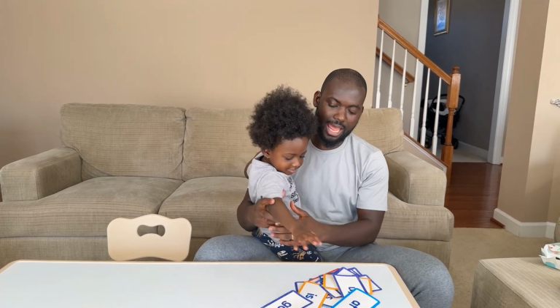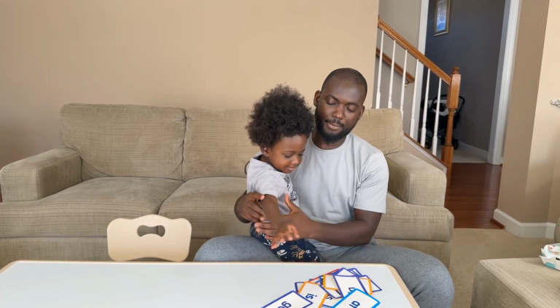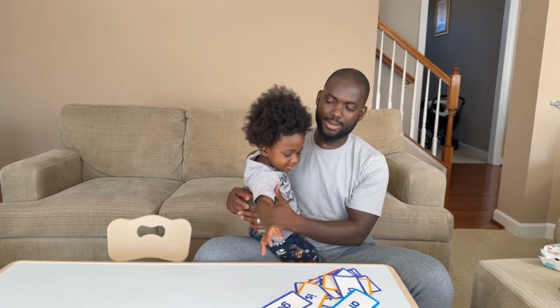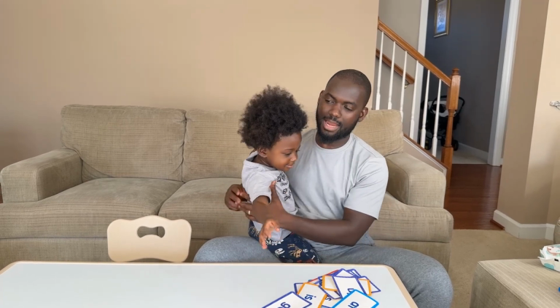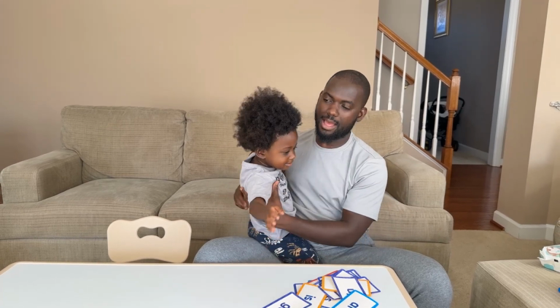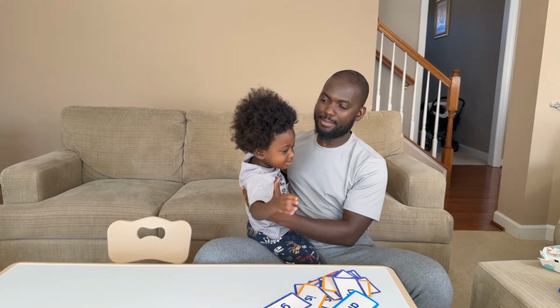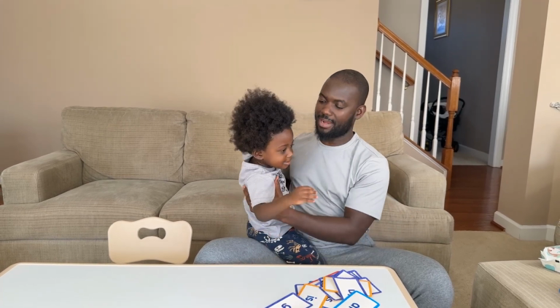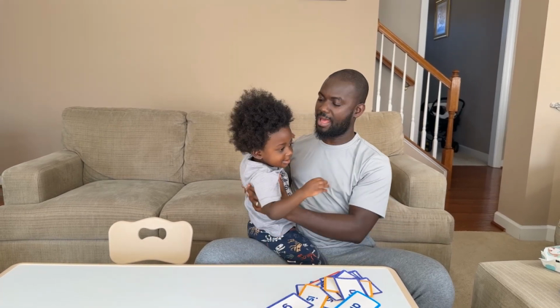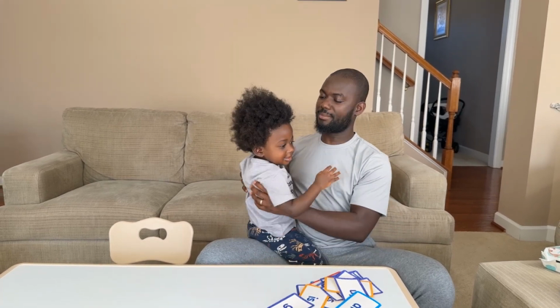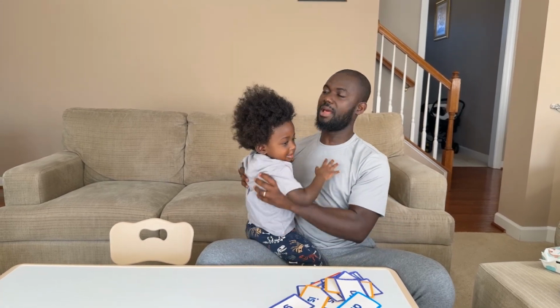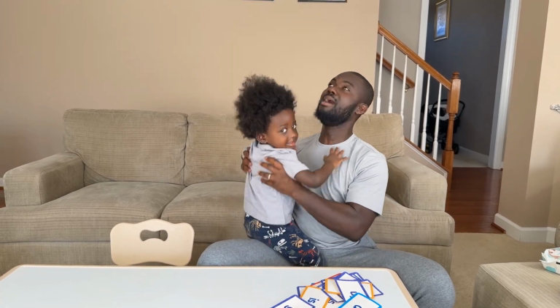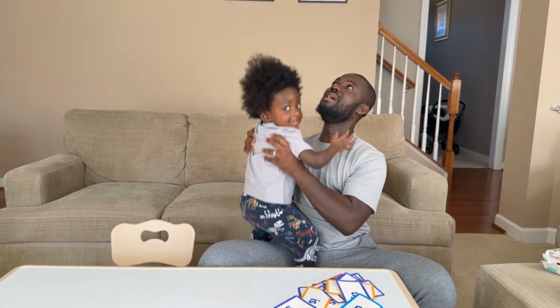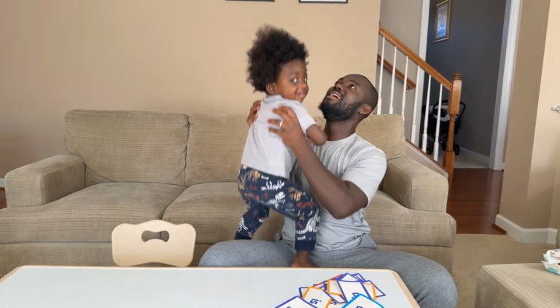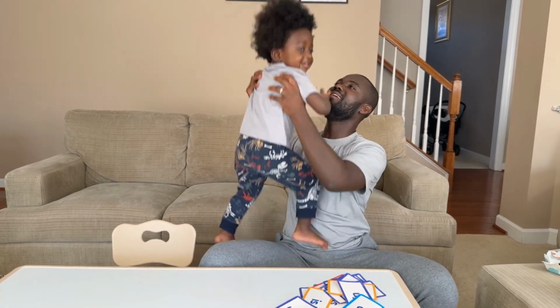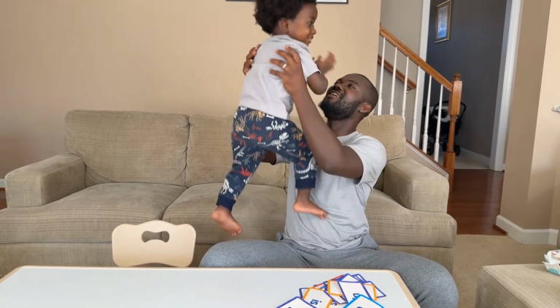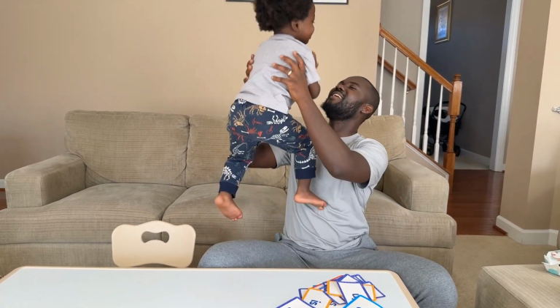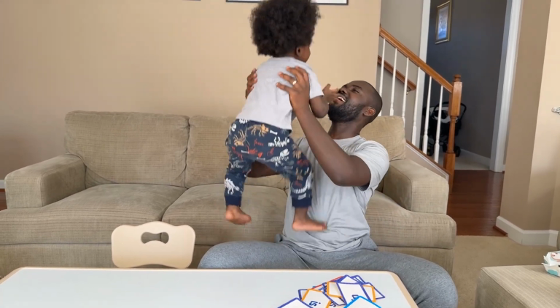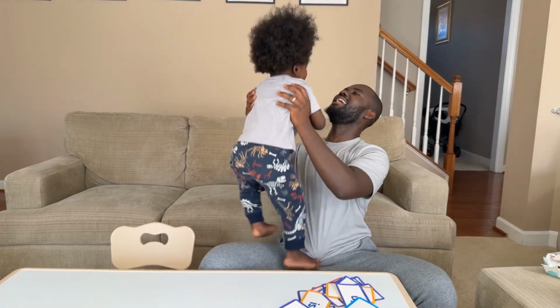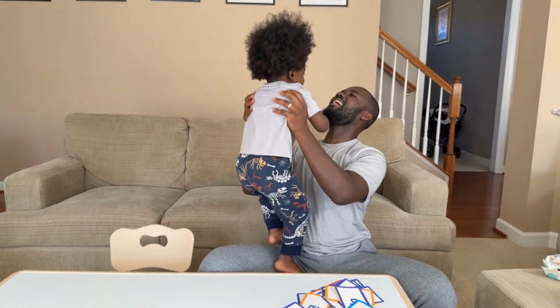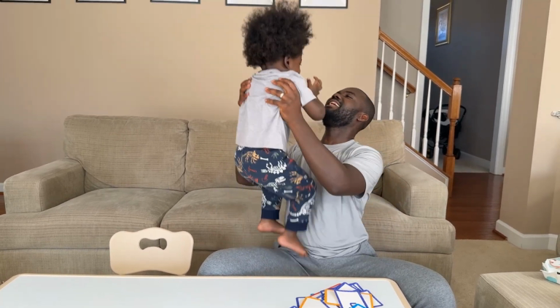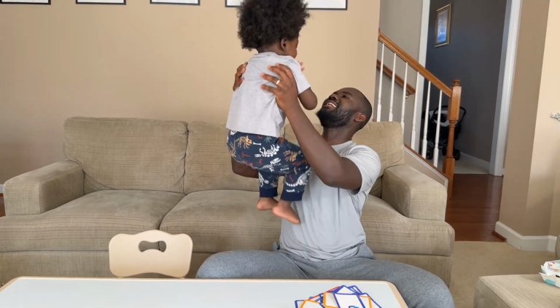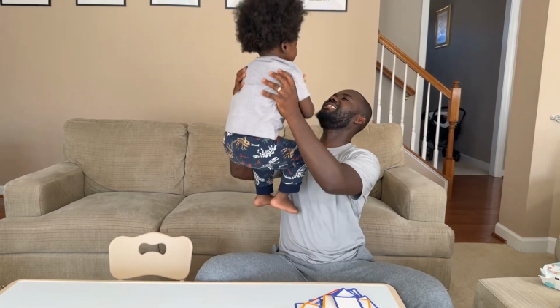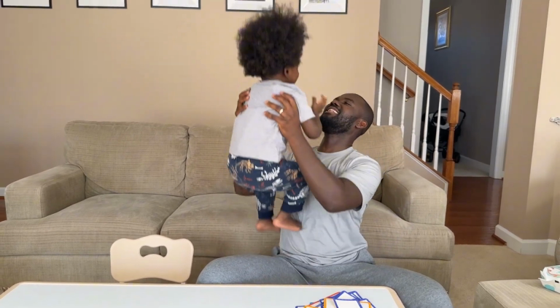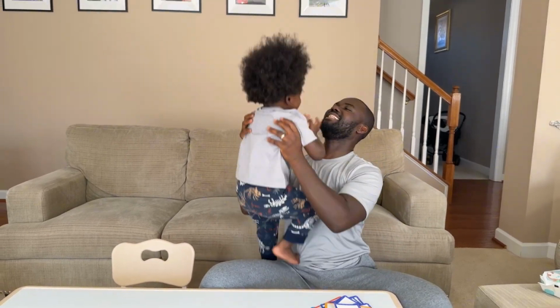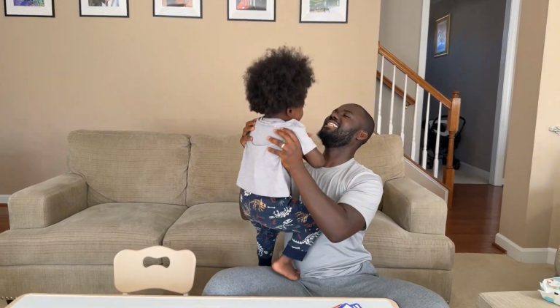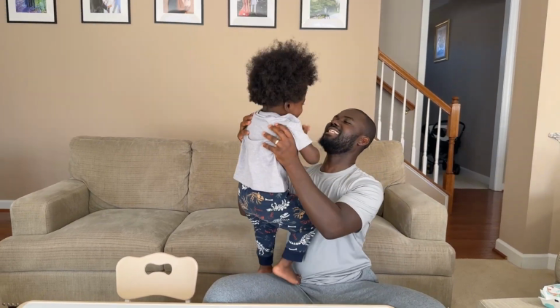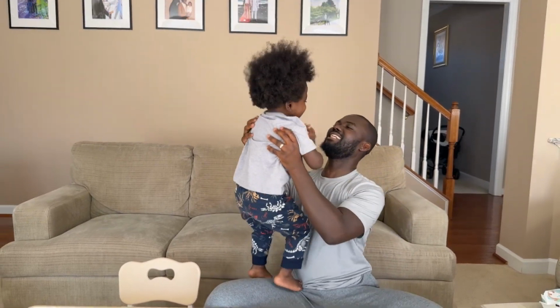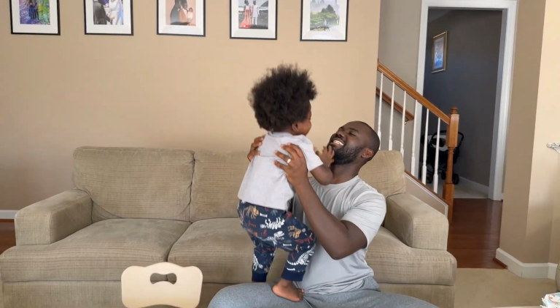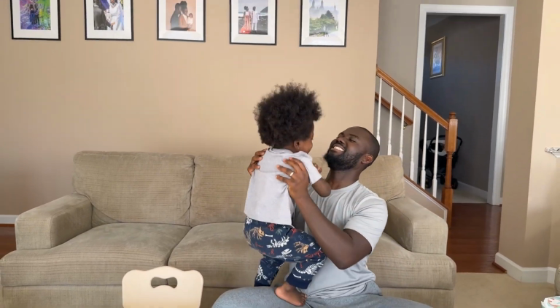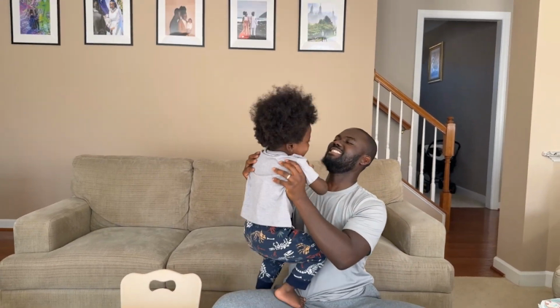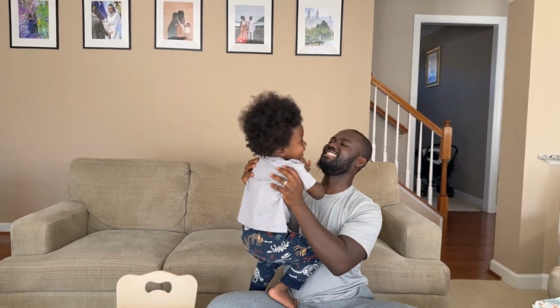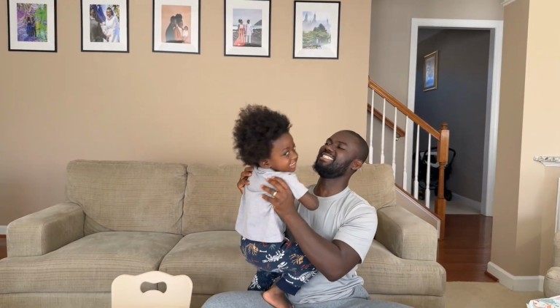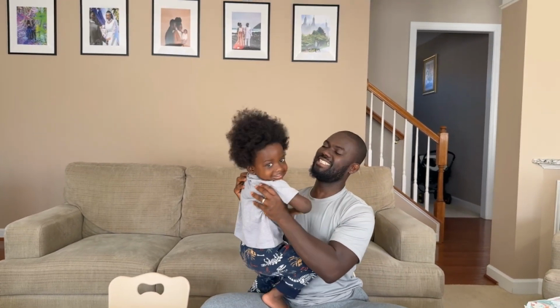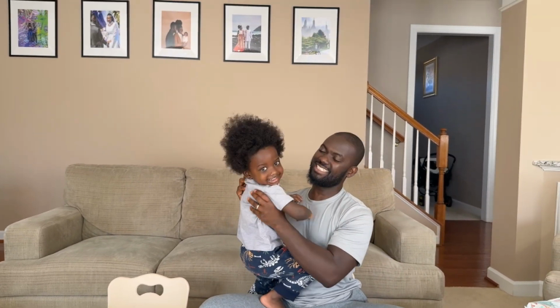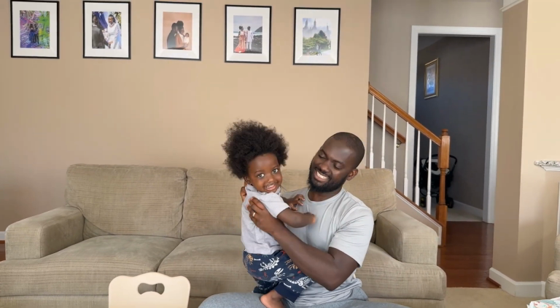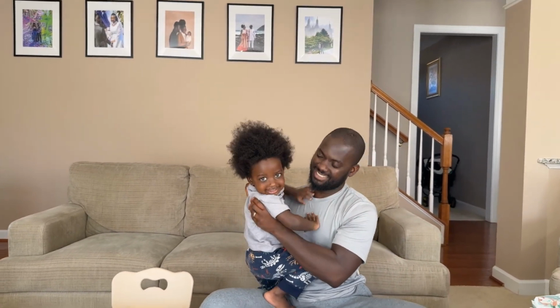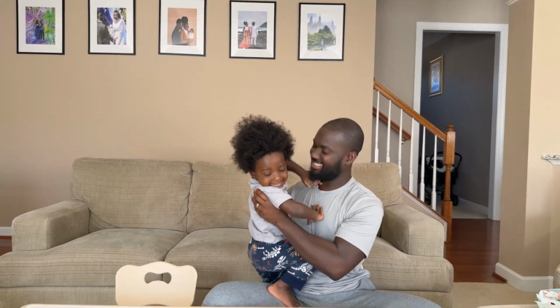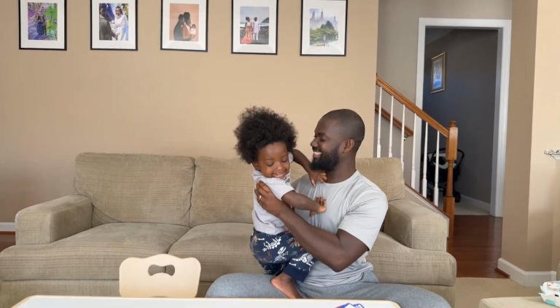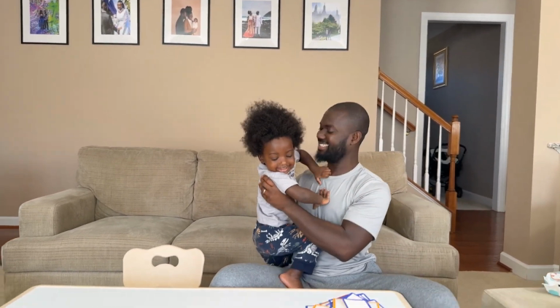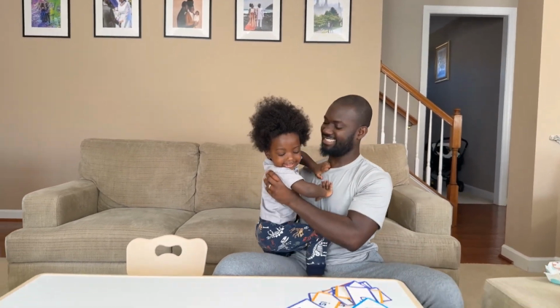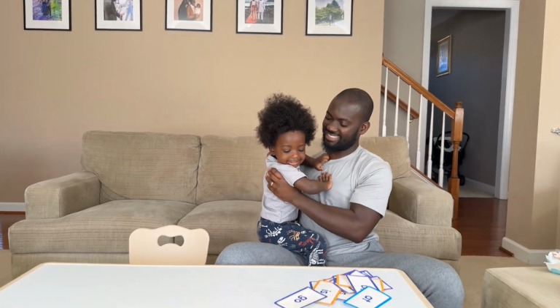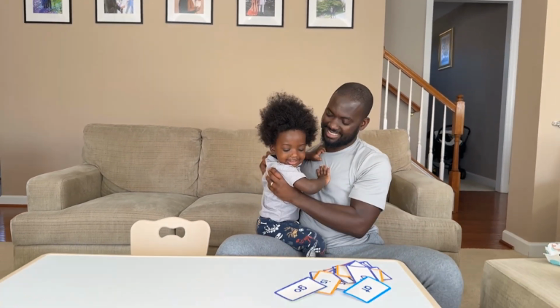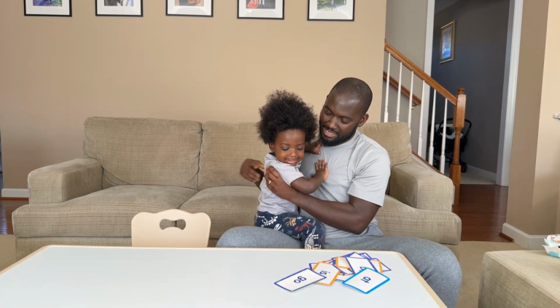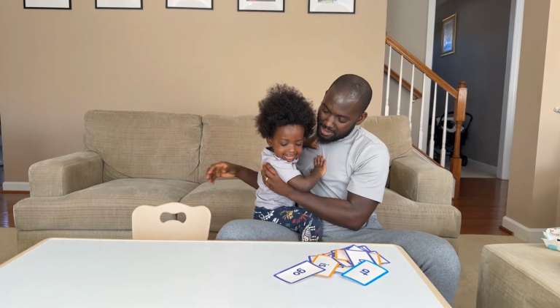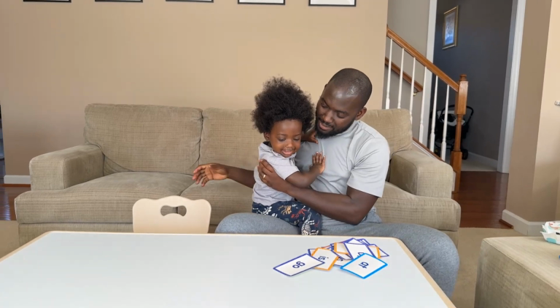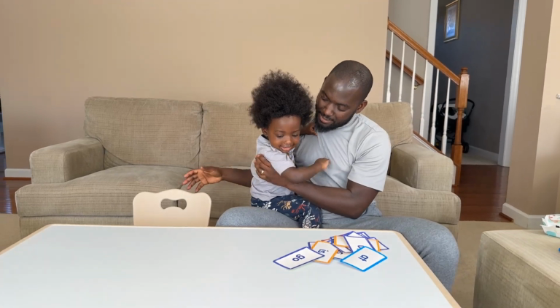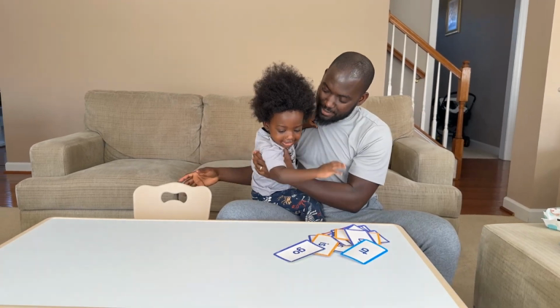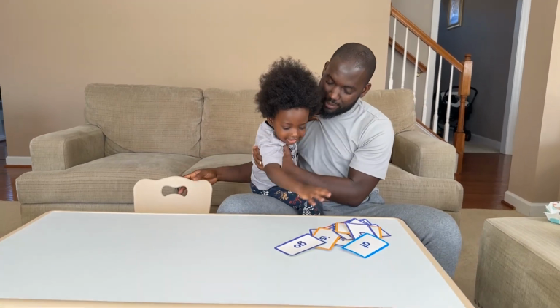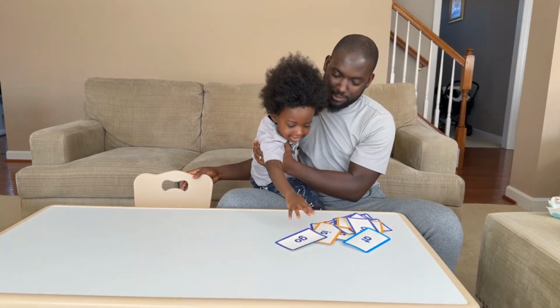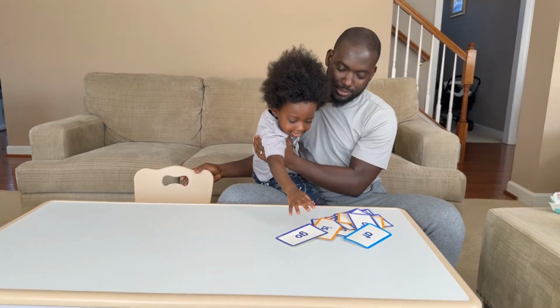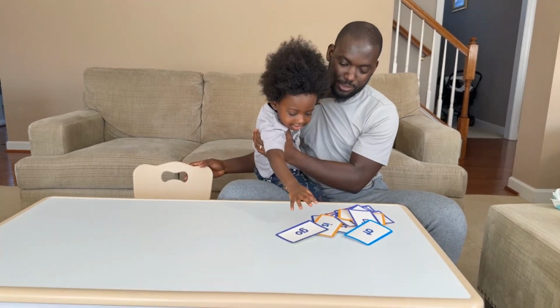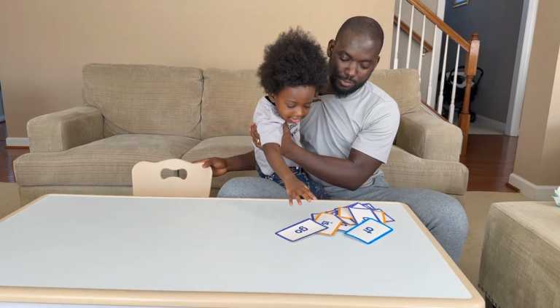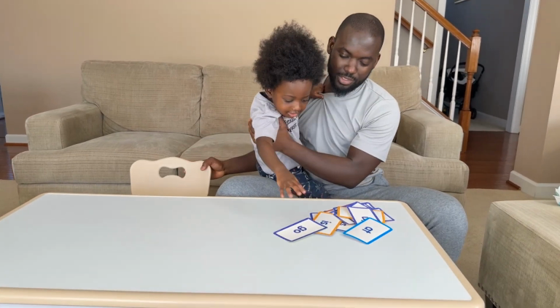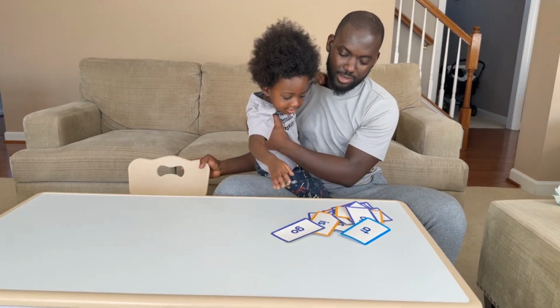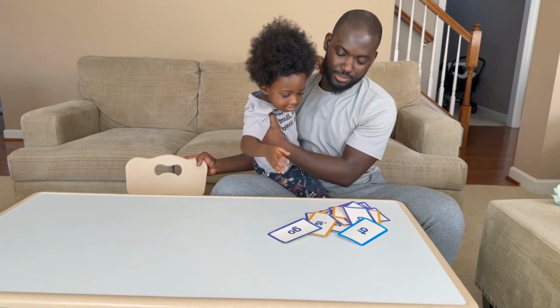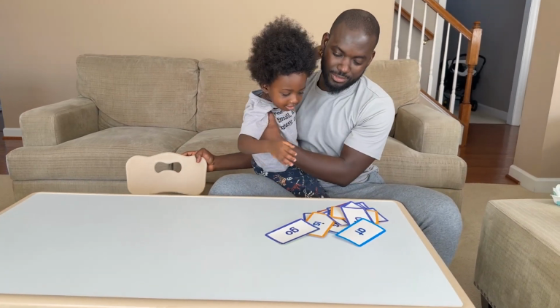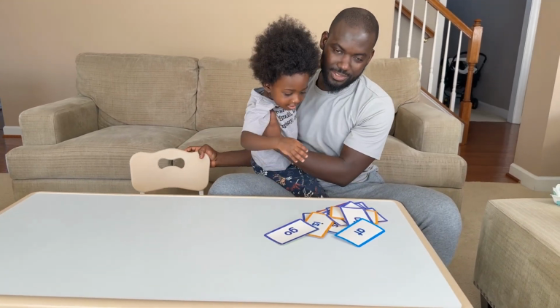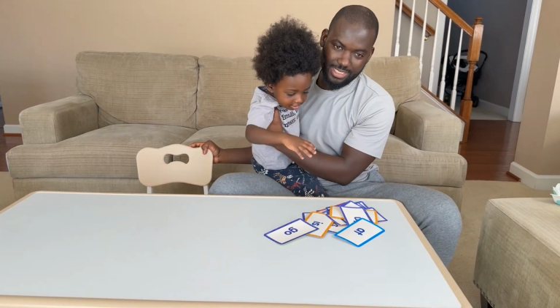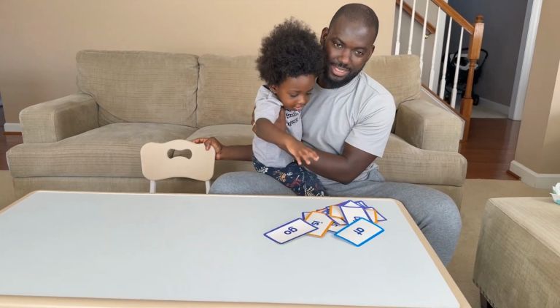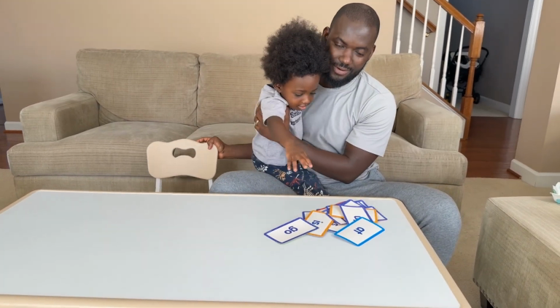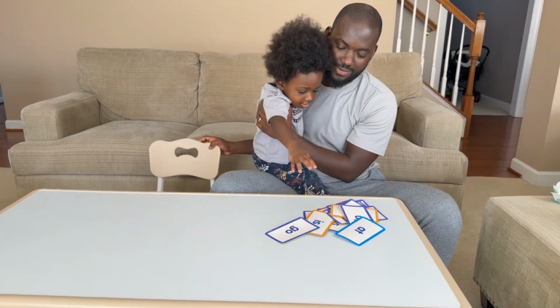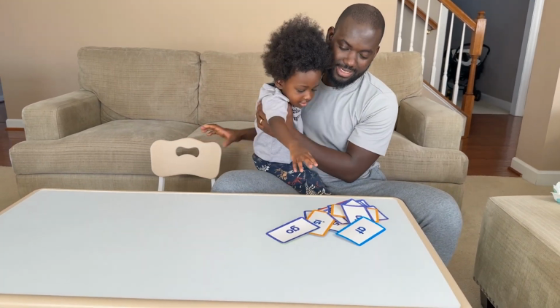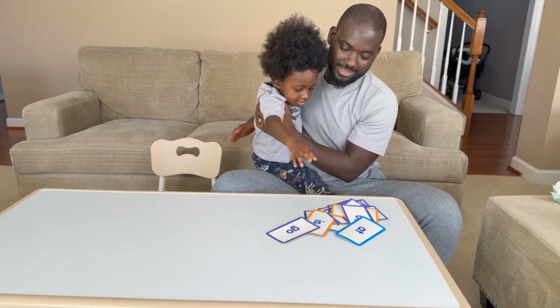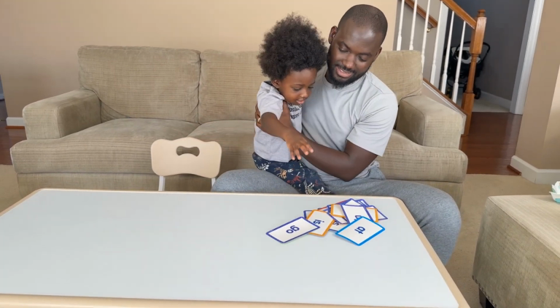Clap, clap, clap. You did it, you did it, you did it! Do you want to do beyond two-letter words?